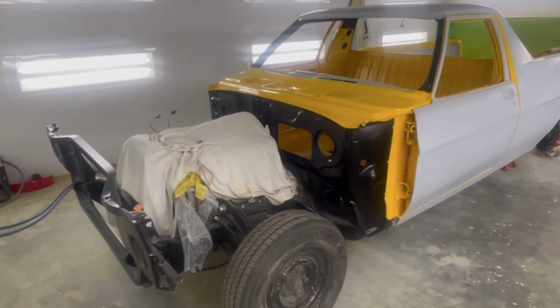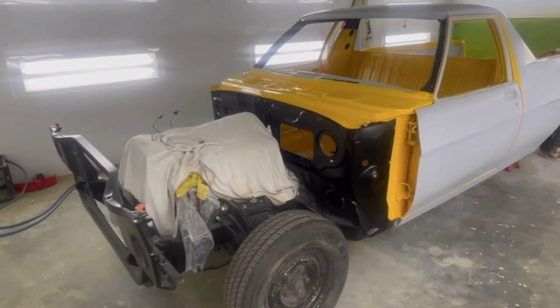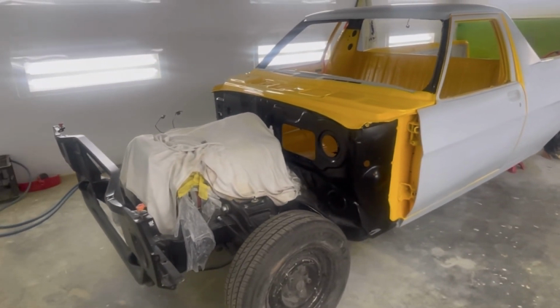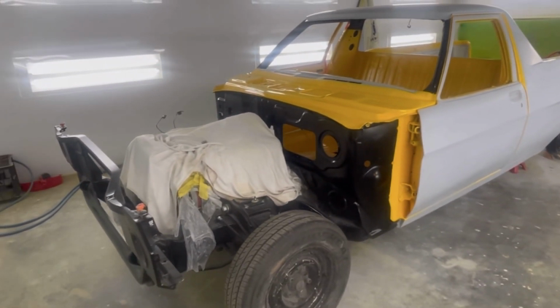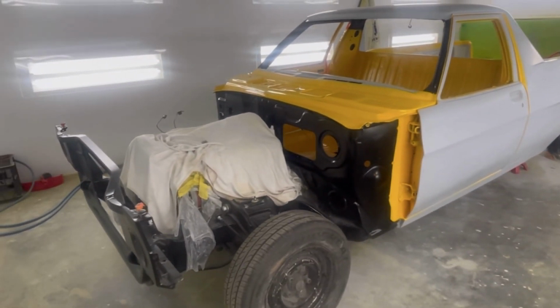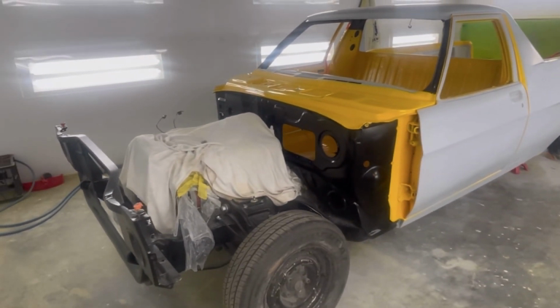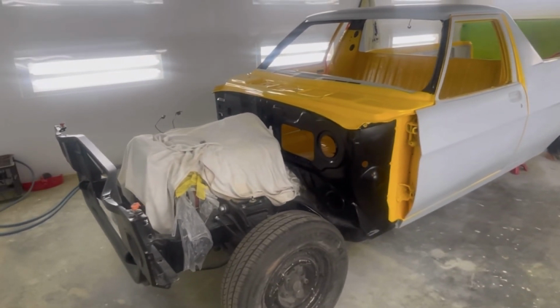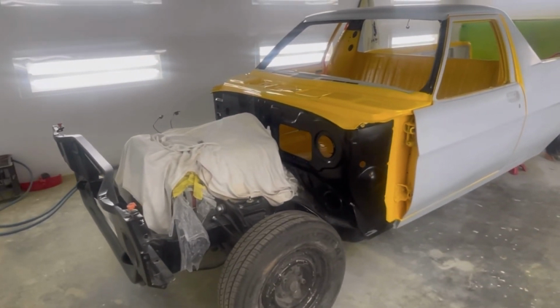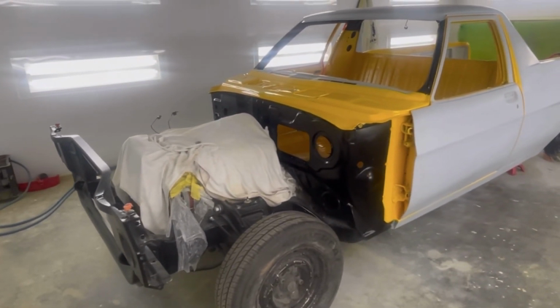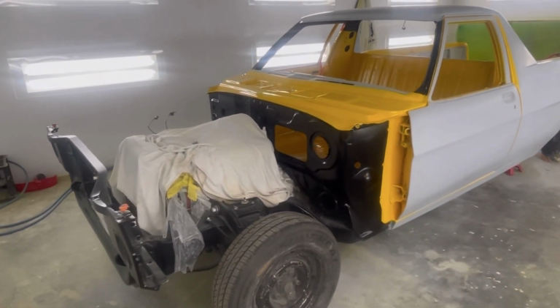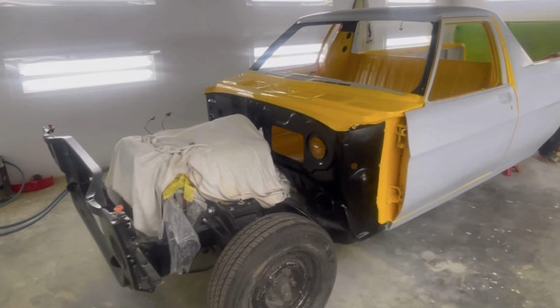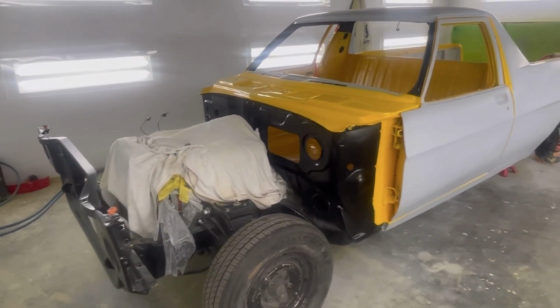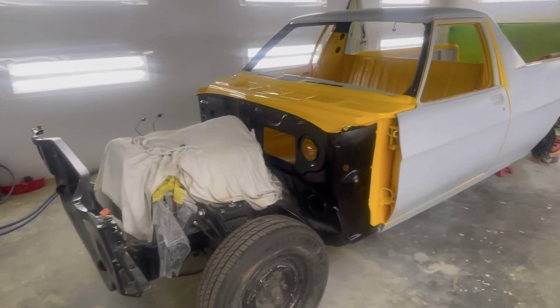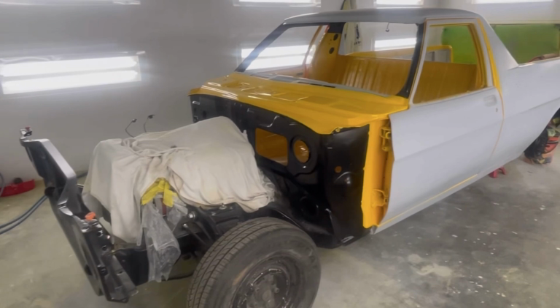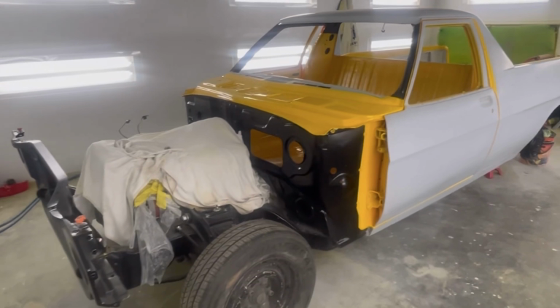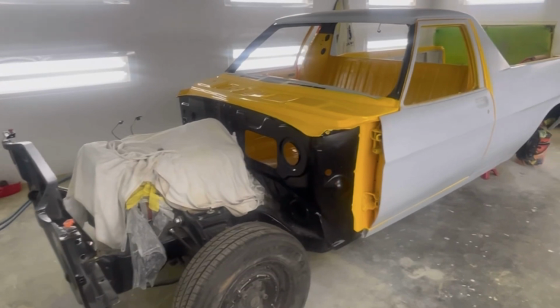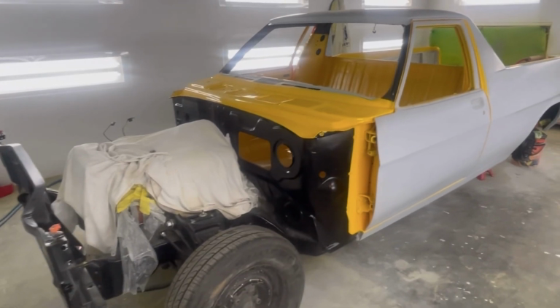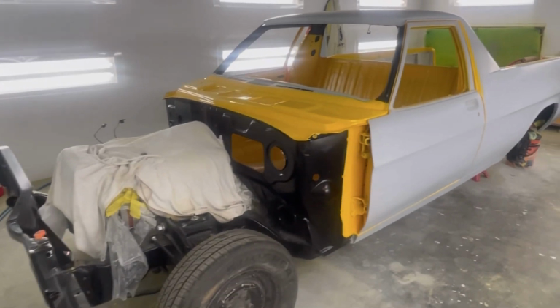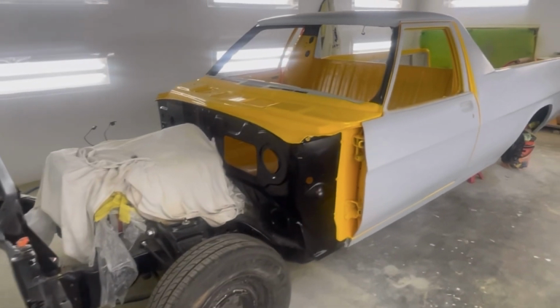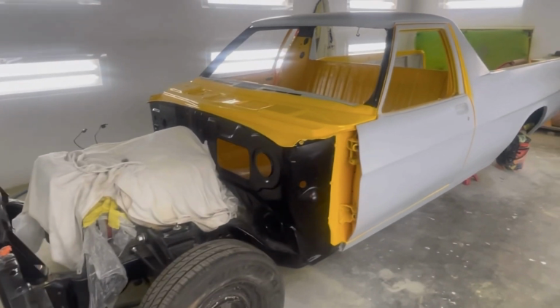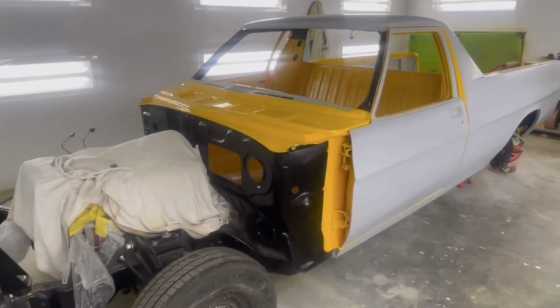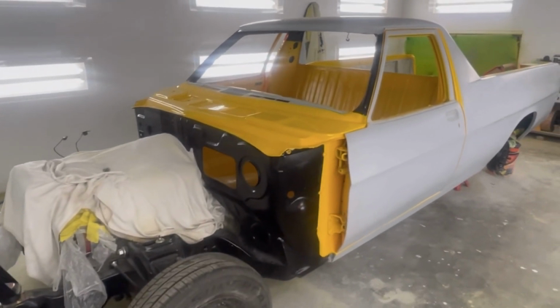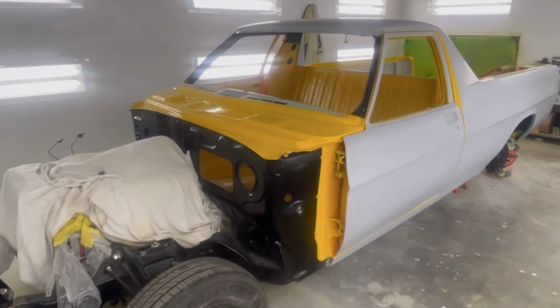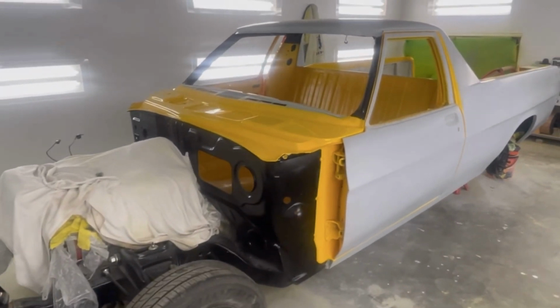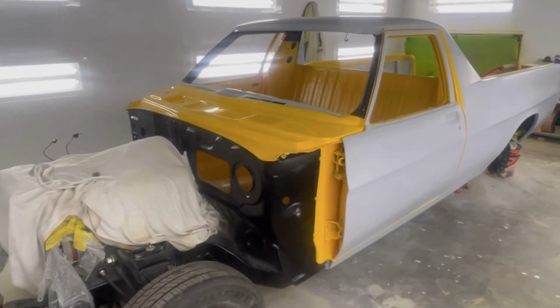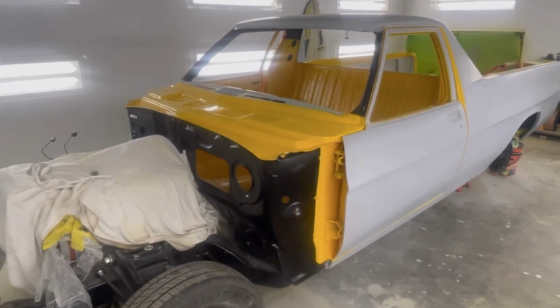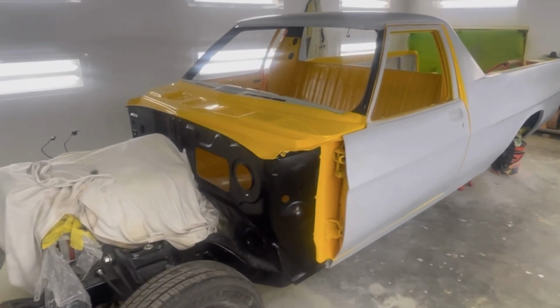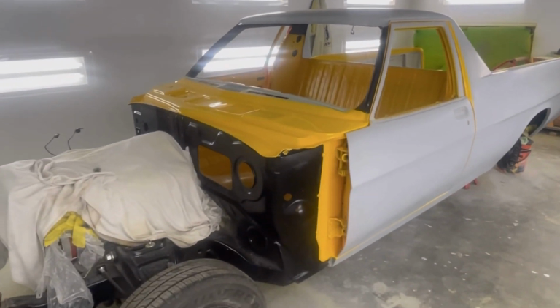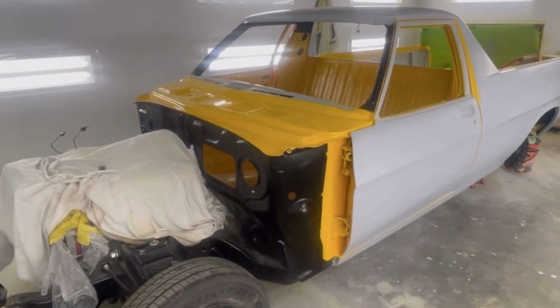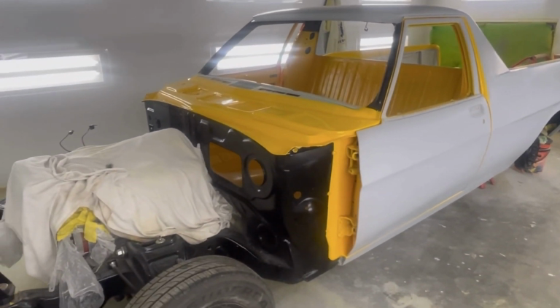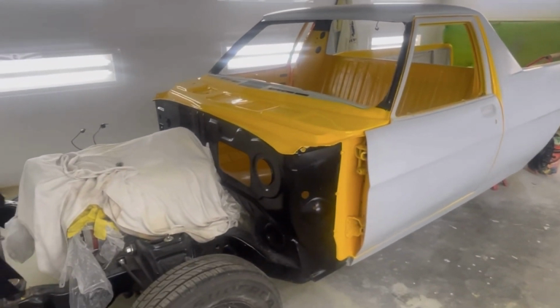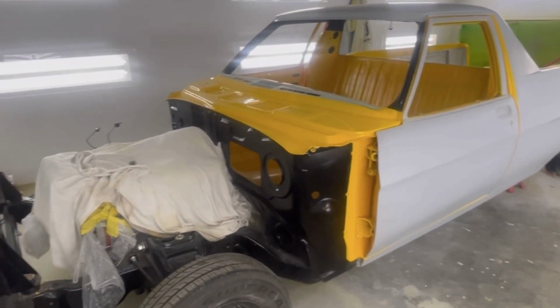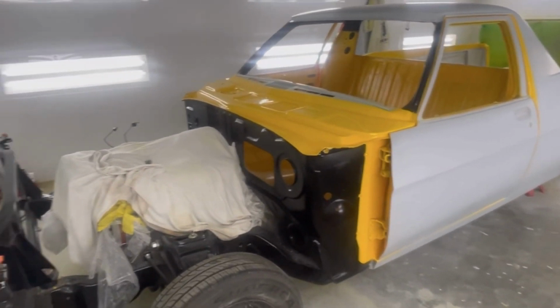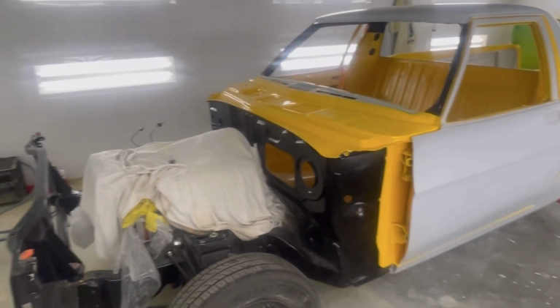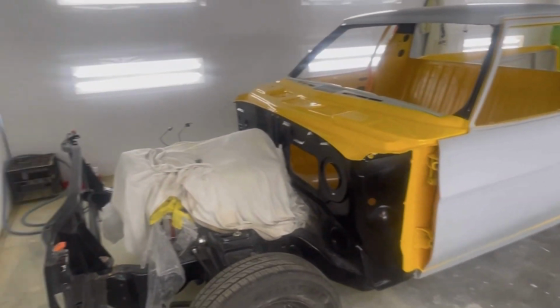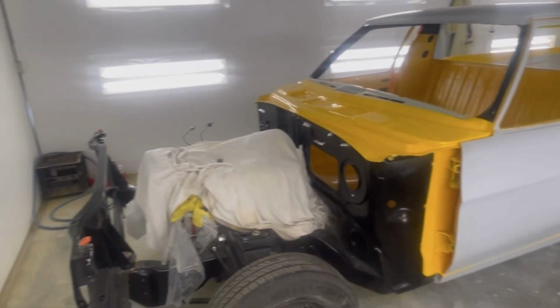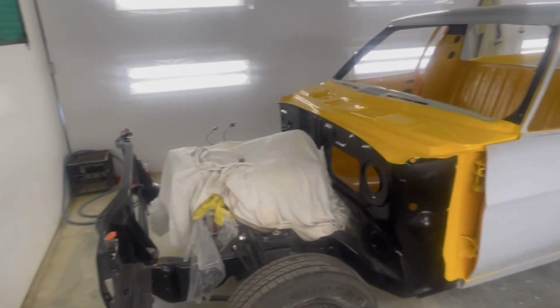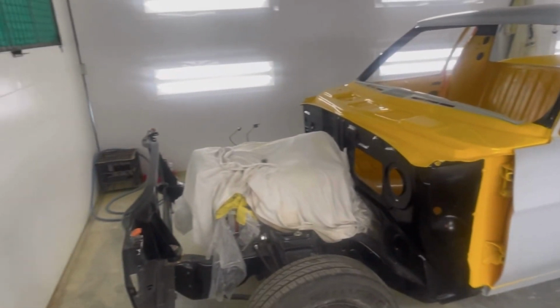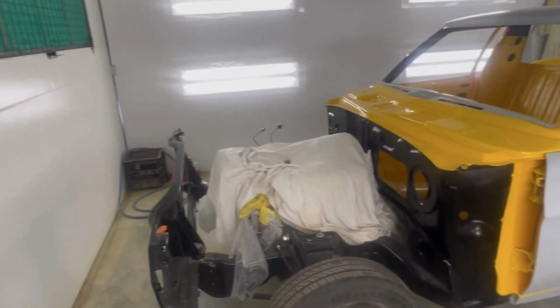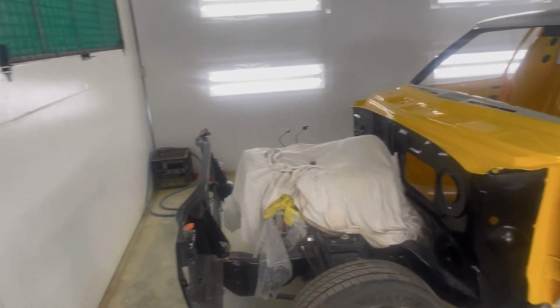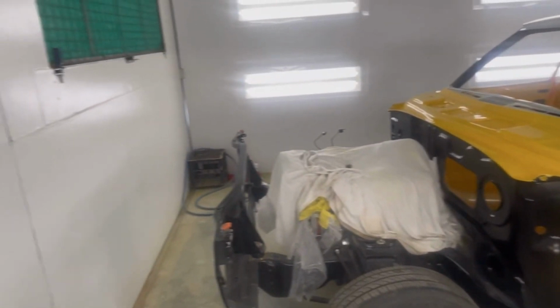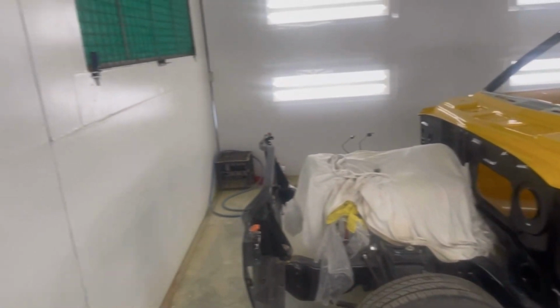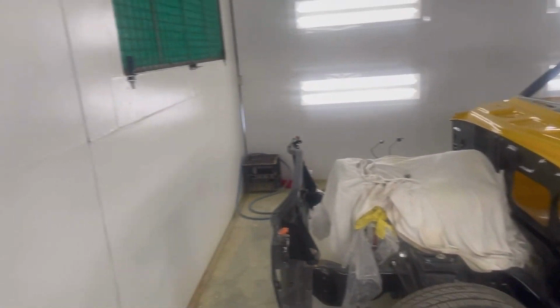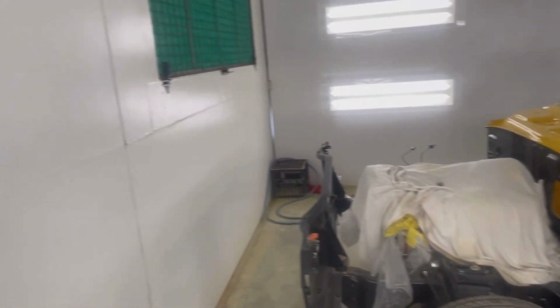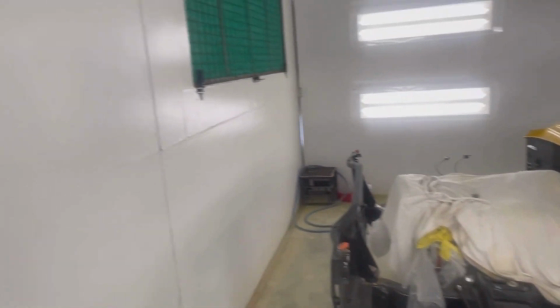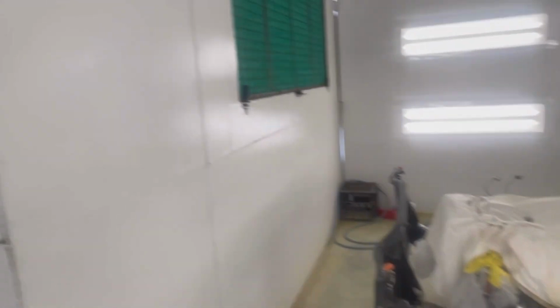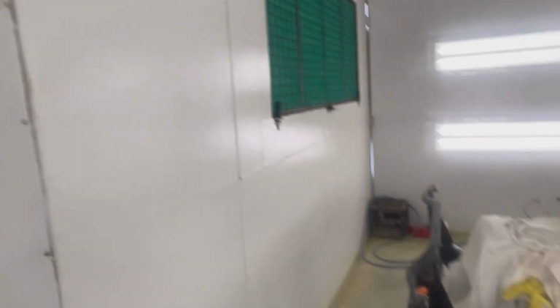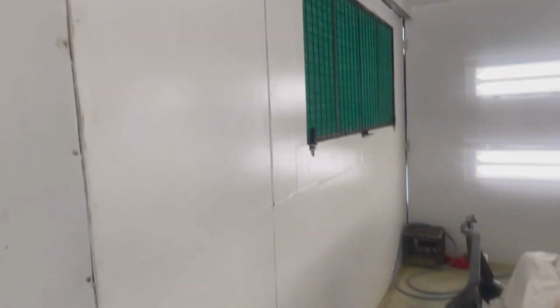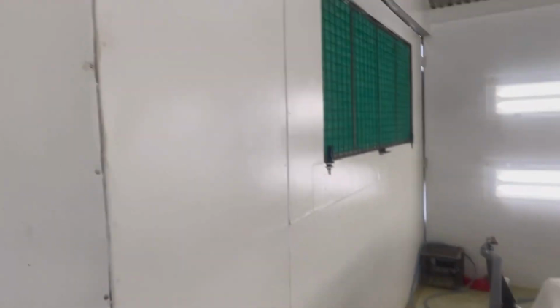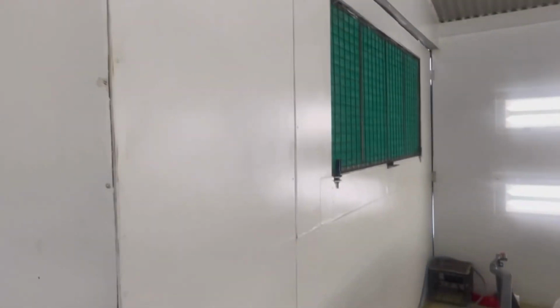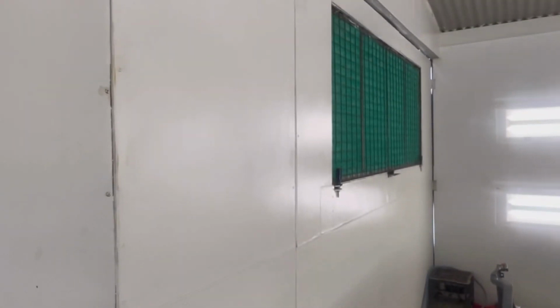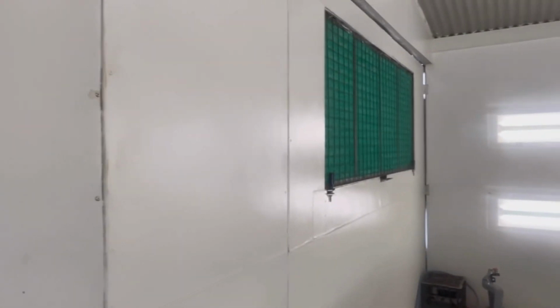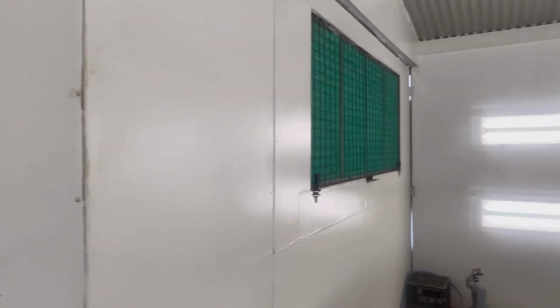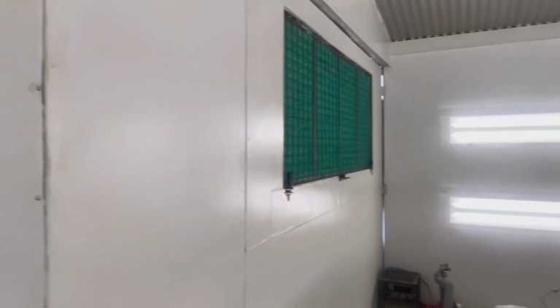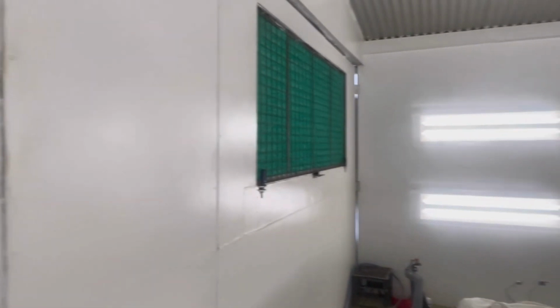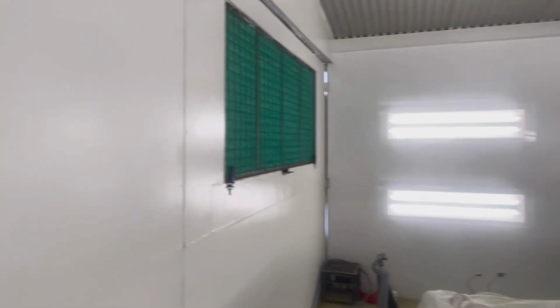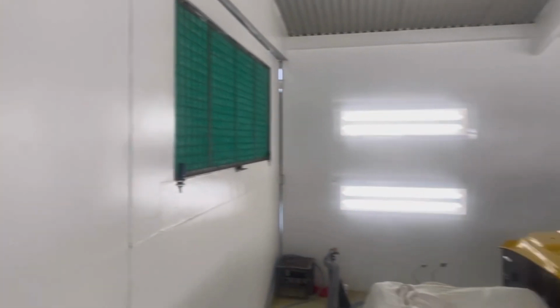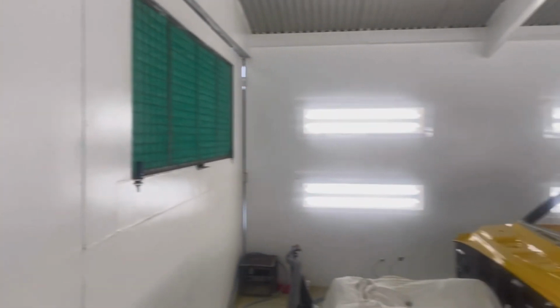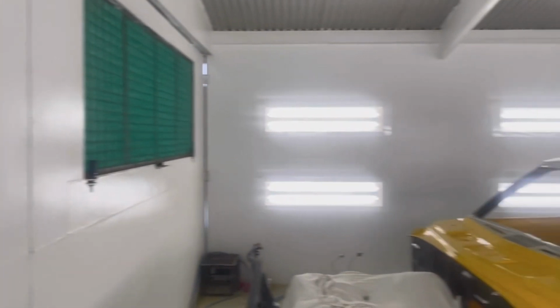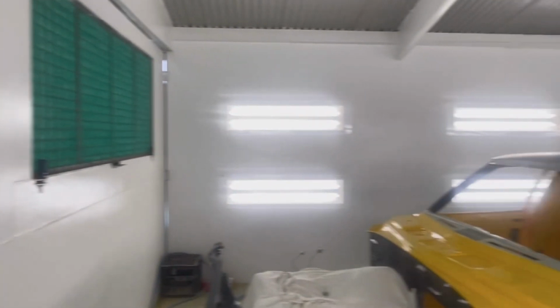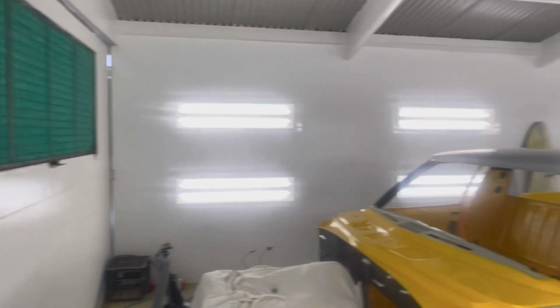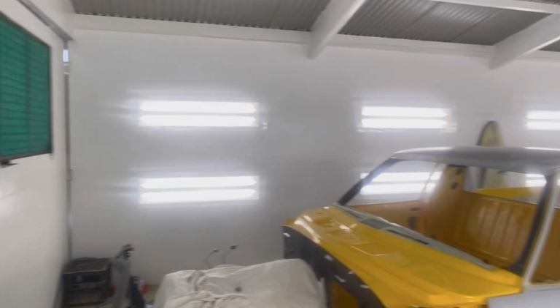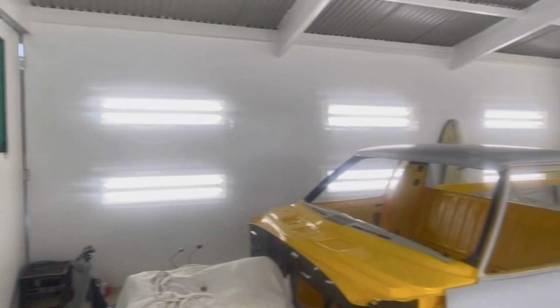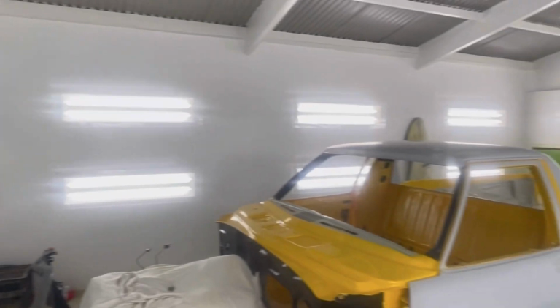Thanks for watching. Hope you enjoyed the video. I'll put up a little bit of a slideshow of just putting the shed together or spray booth setup. Cheers.